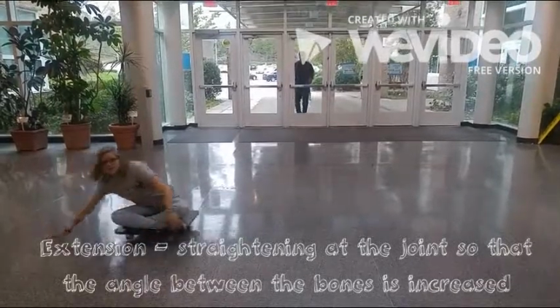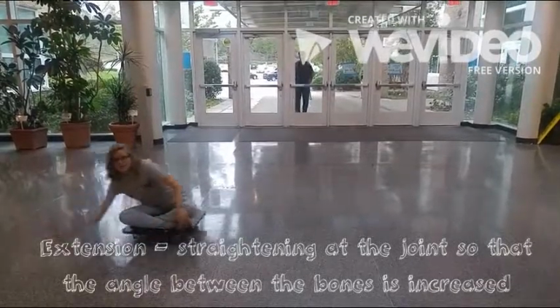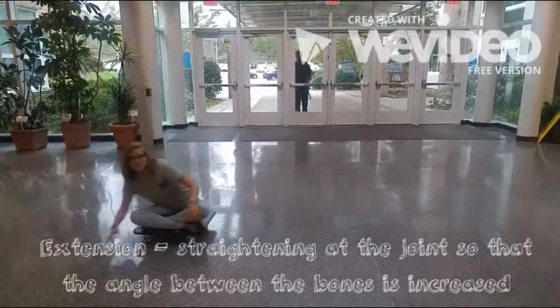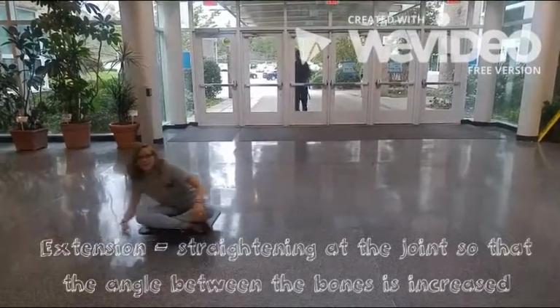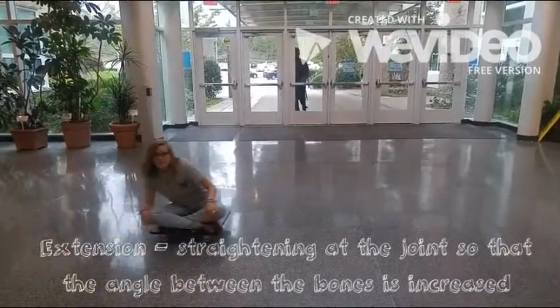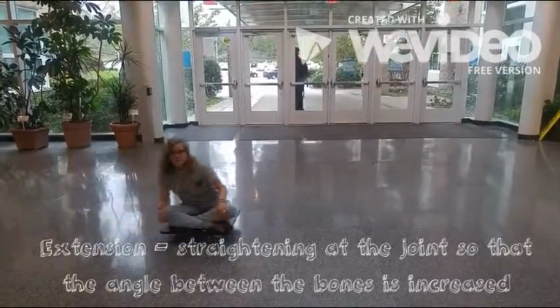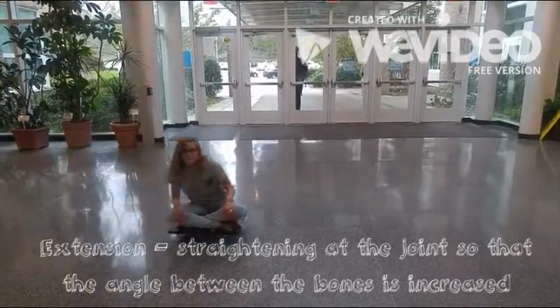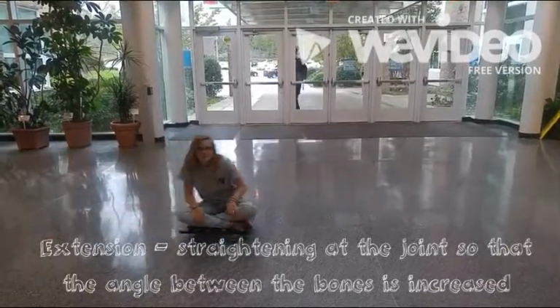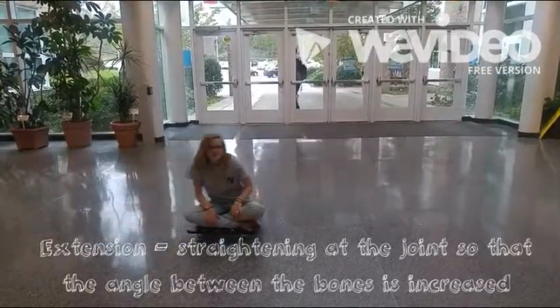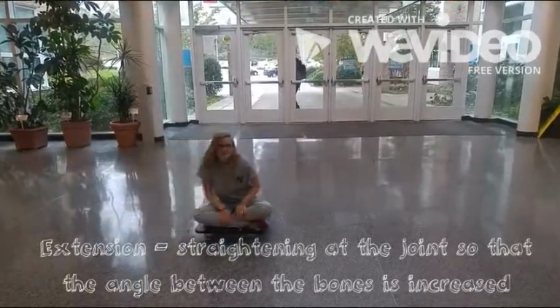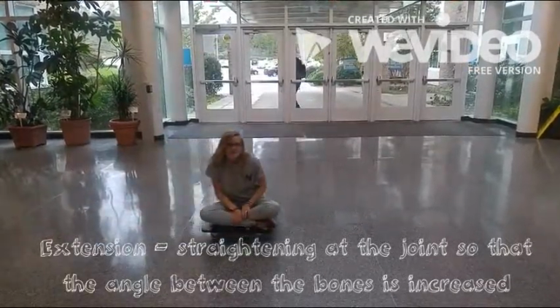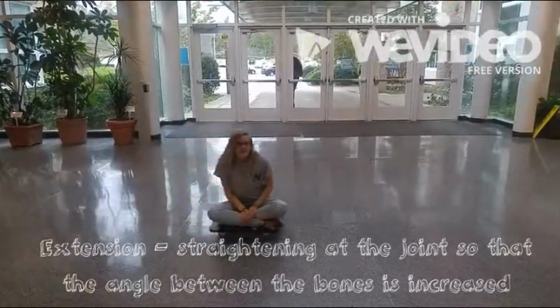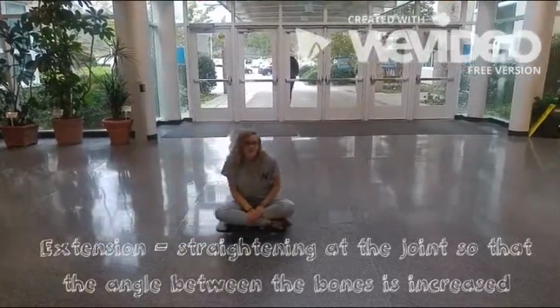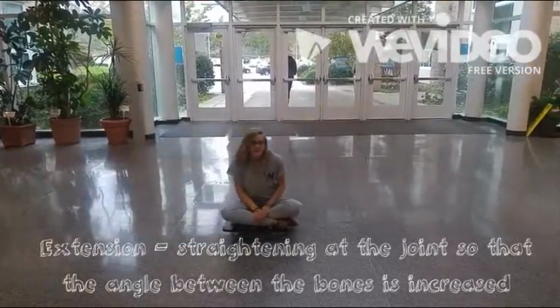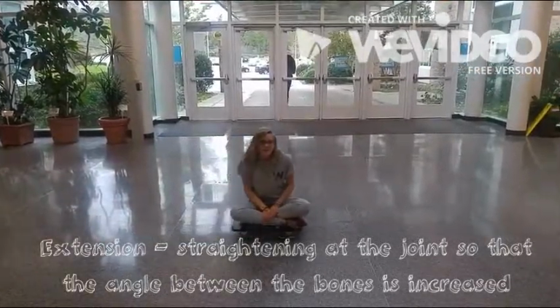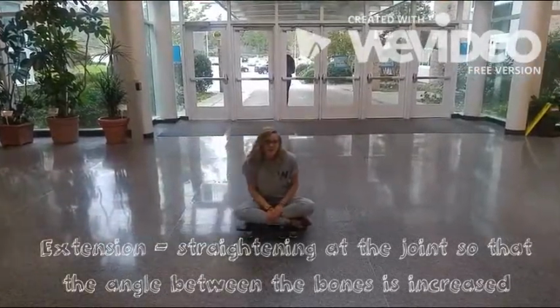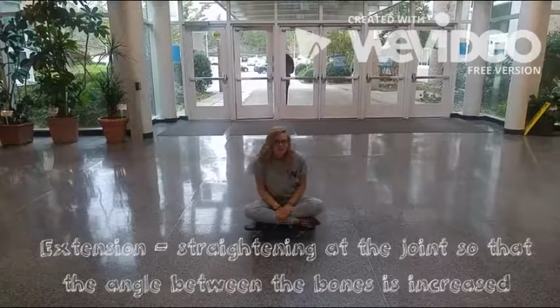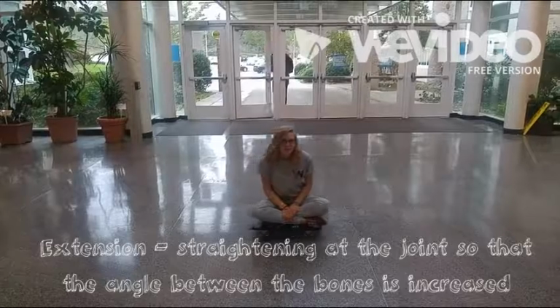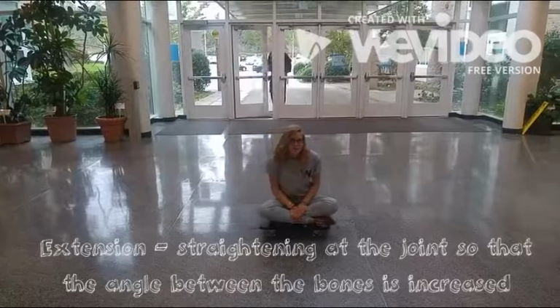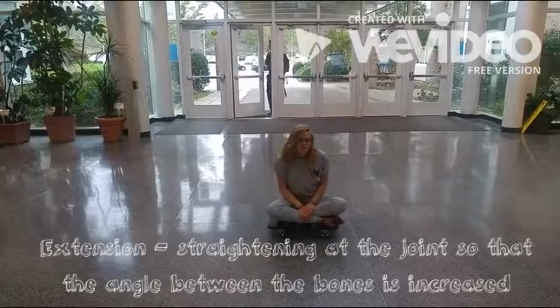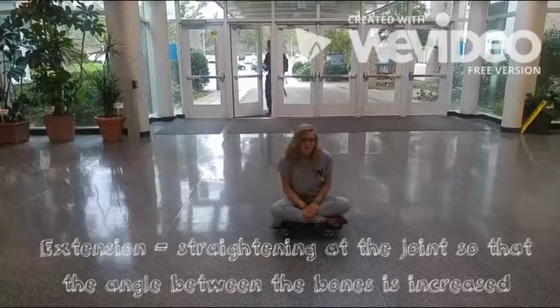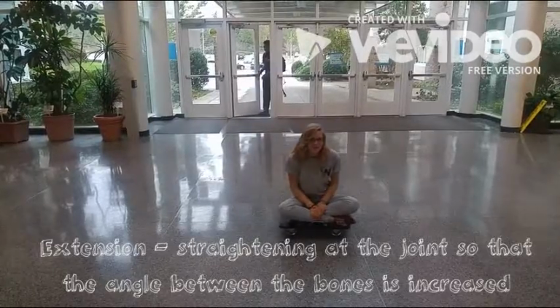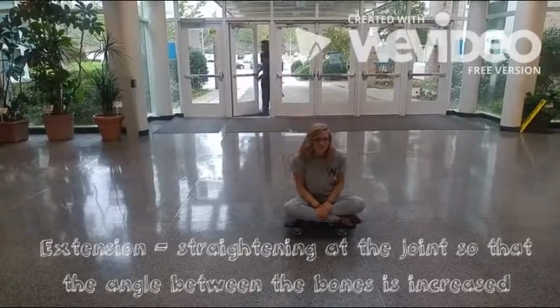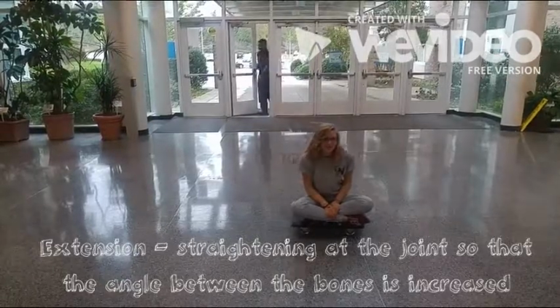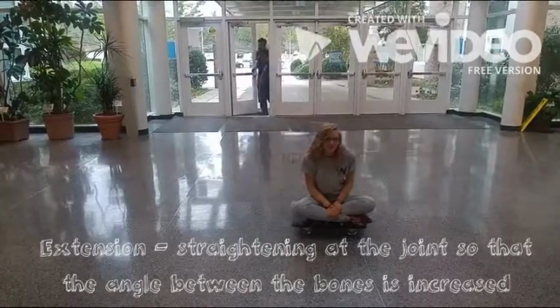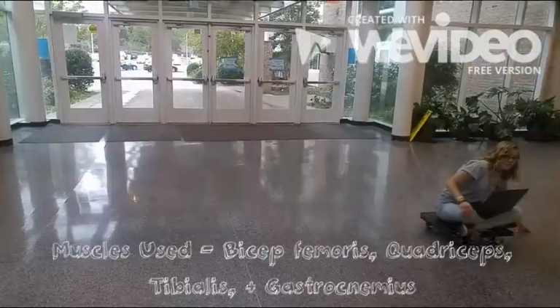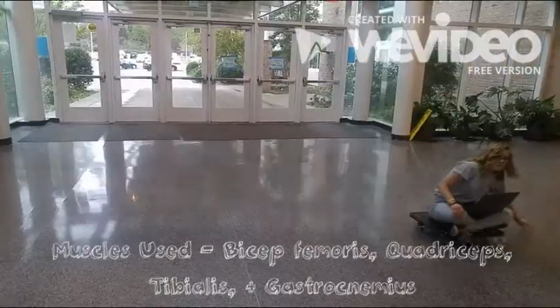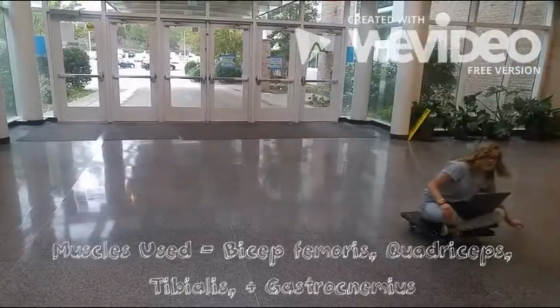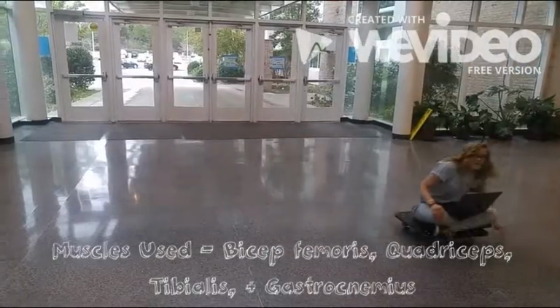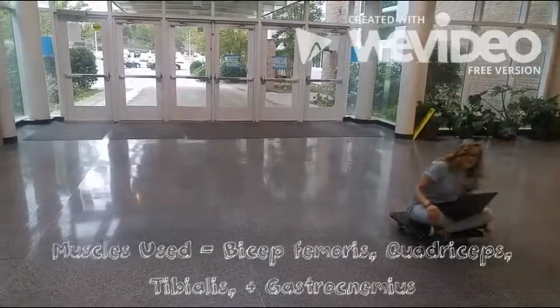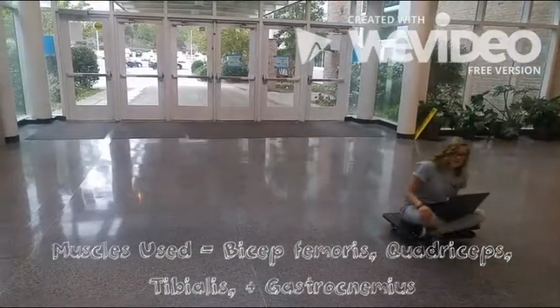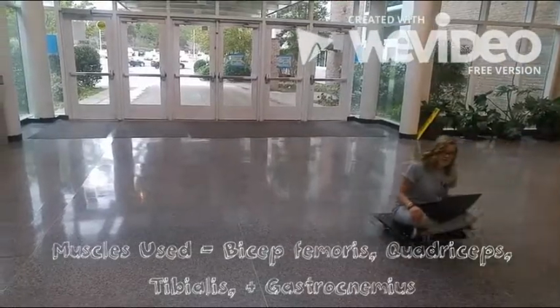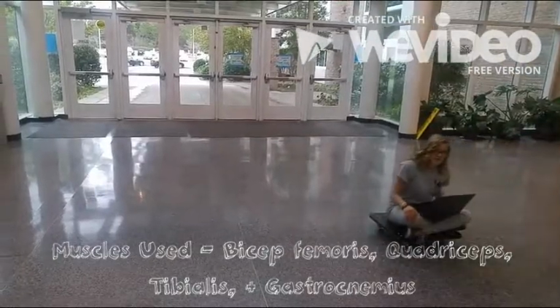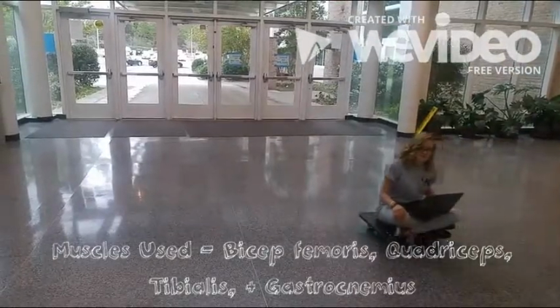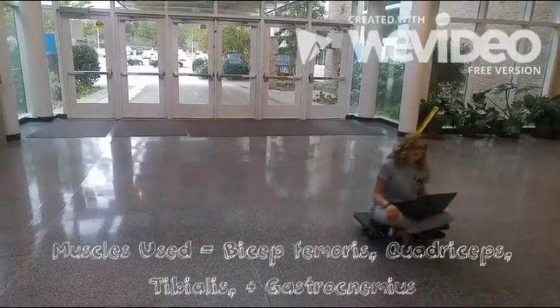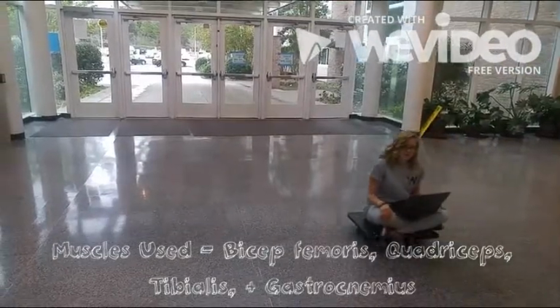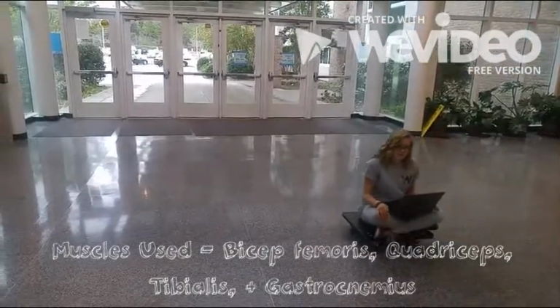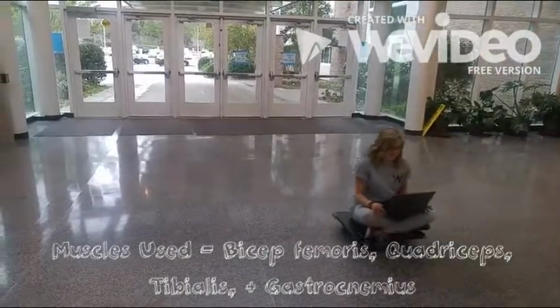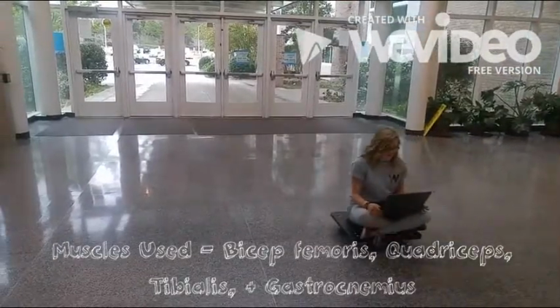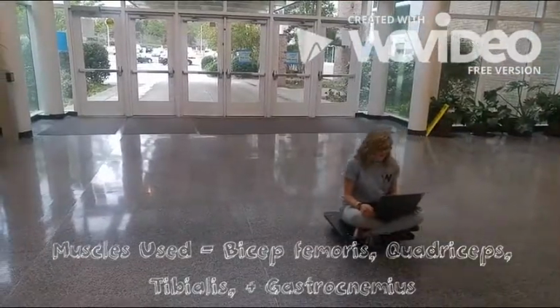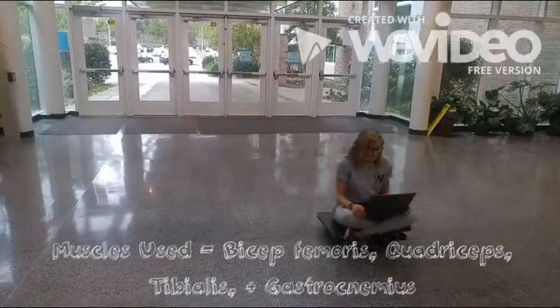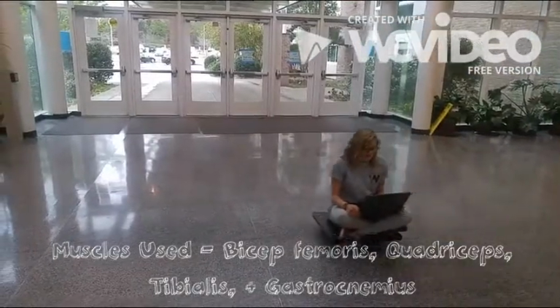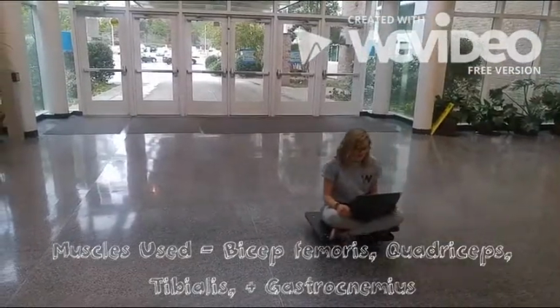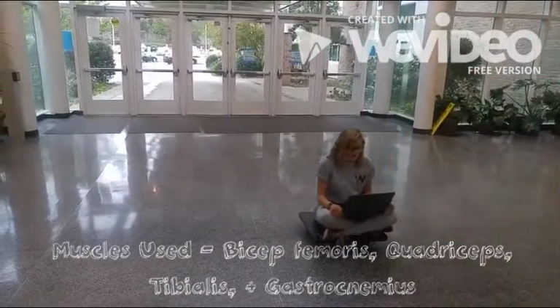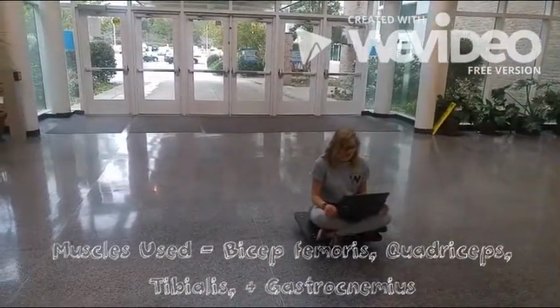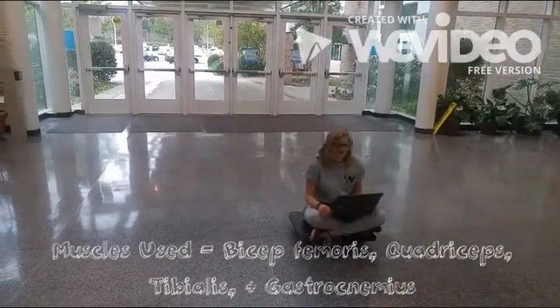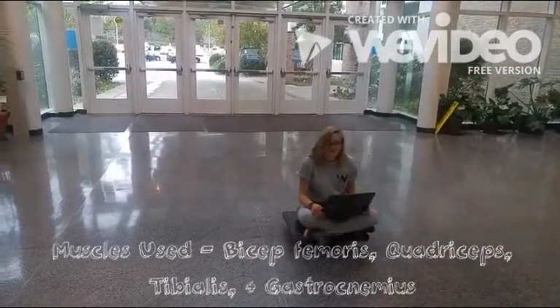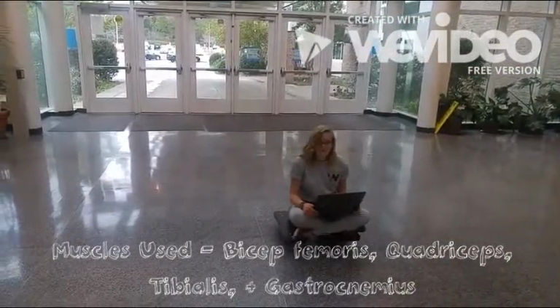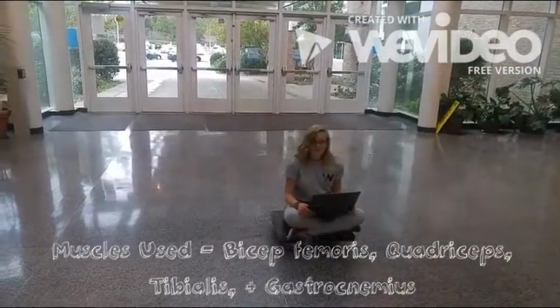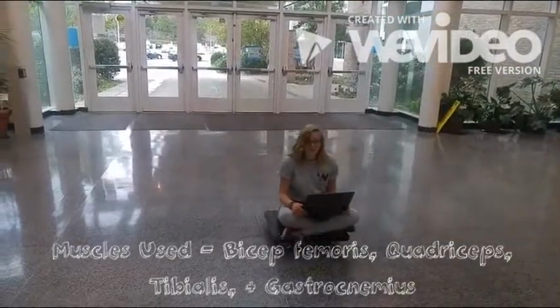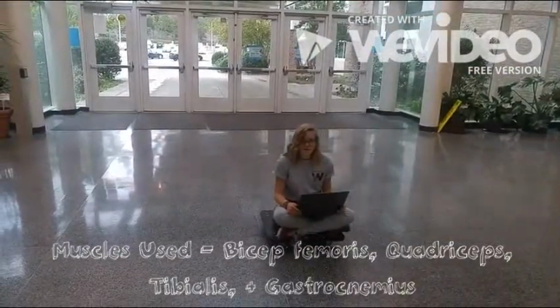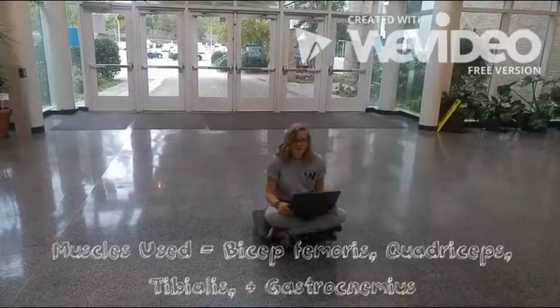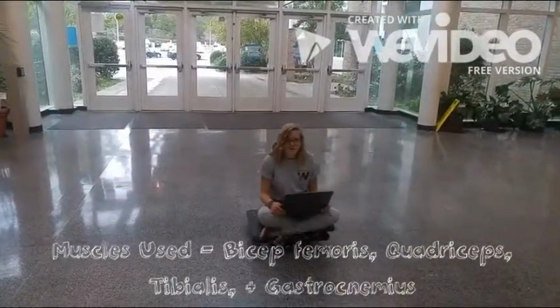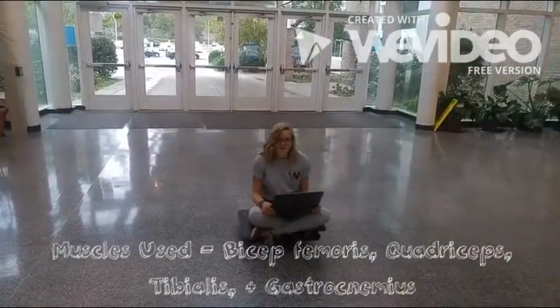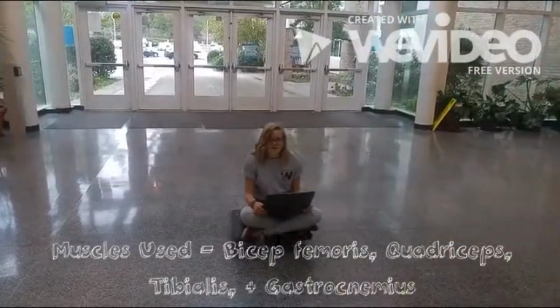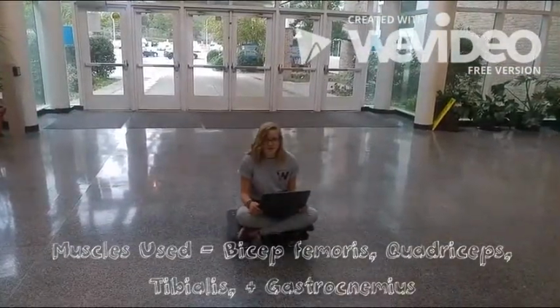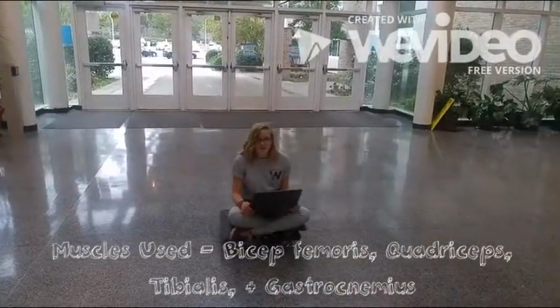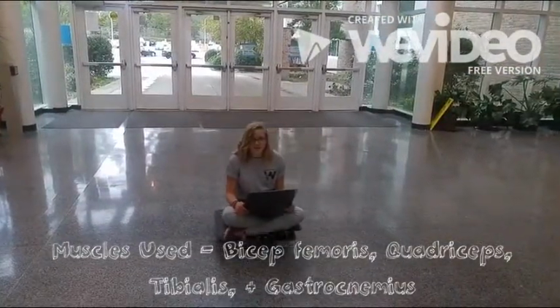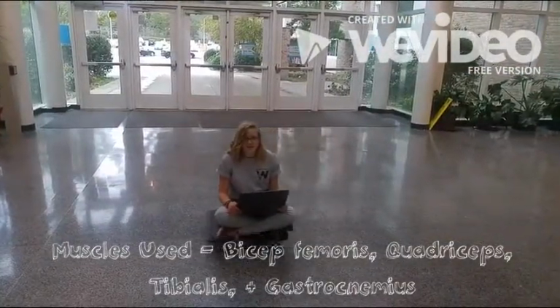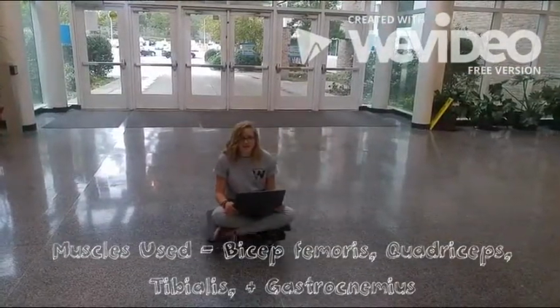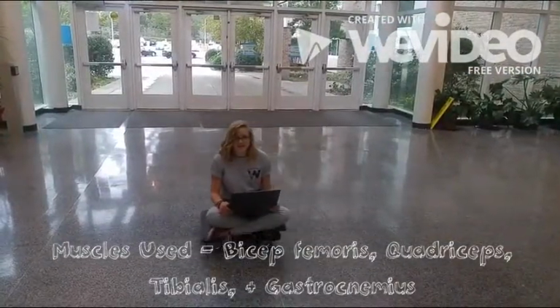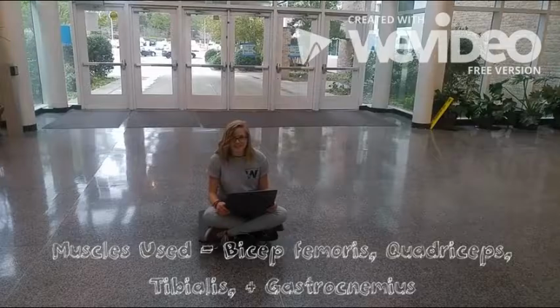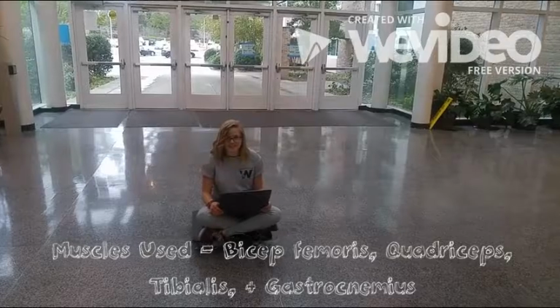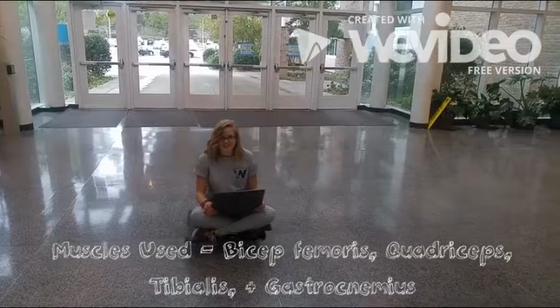Flexion: bending at joints to decrease angles. Muscles used: bicep, core, quadriceps, tibialis, and gastrocnemius.